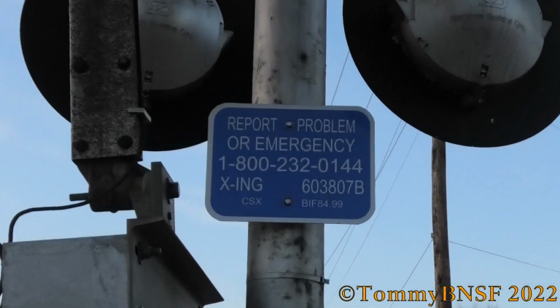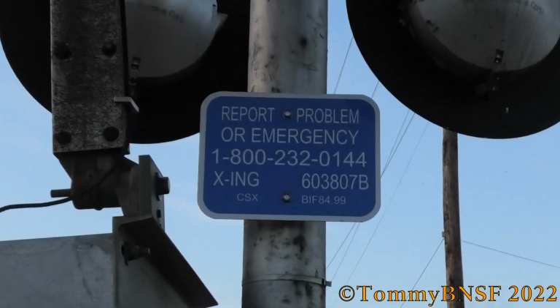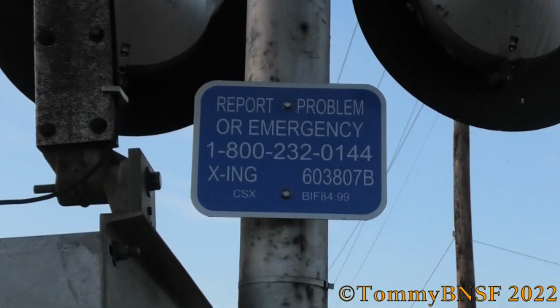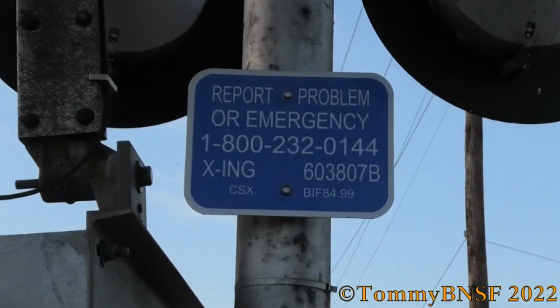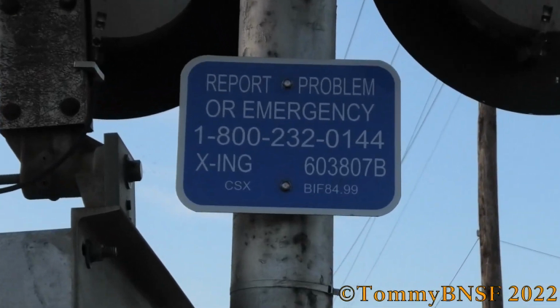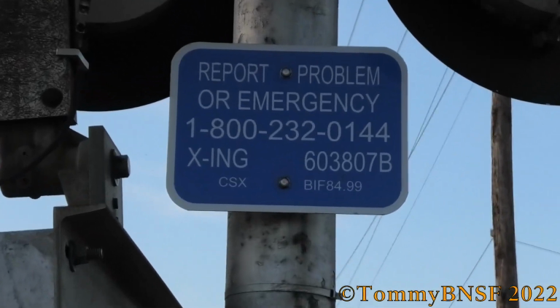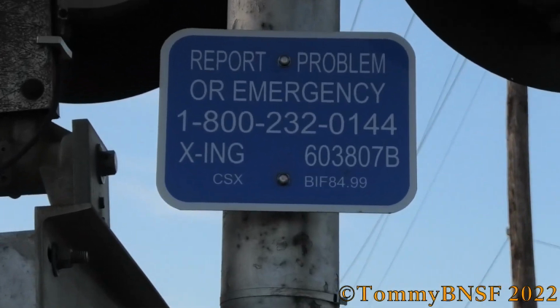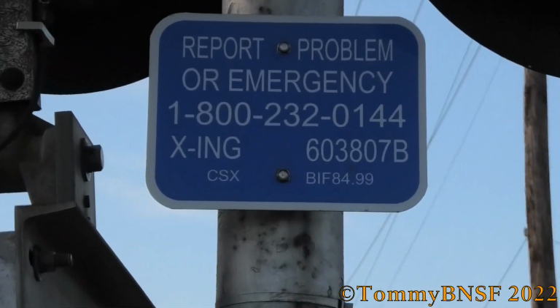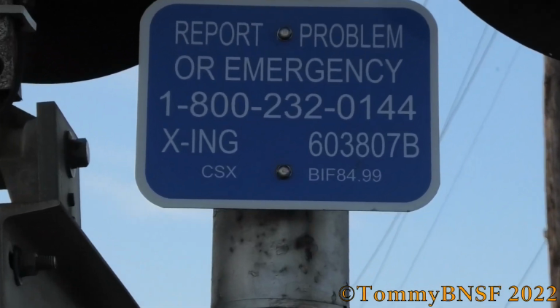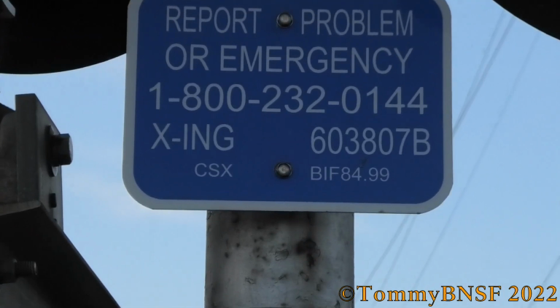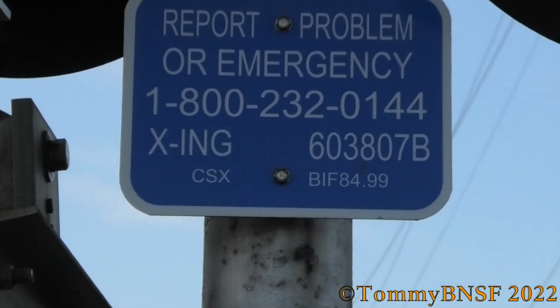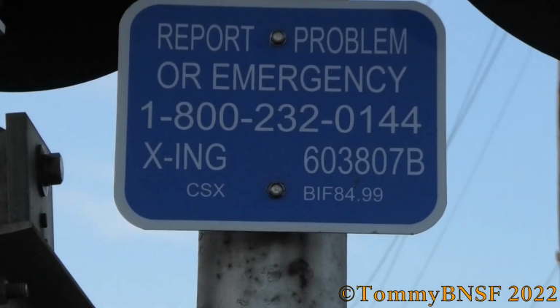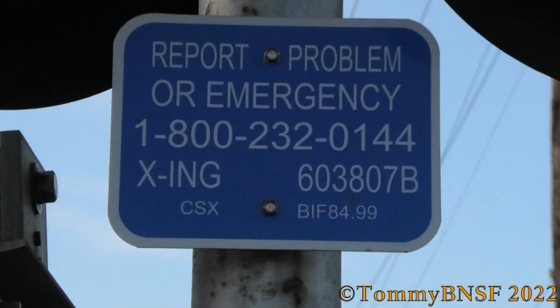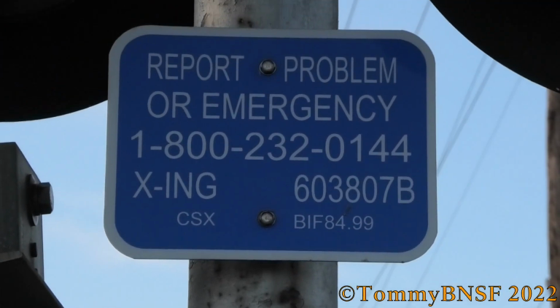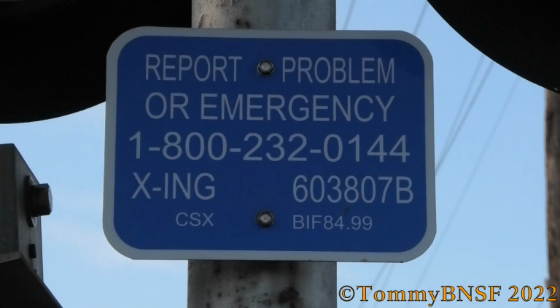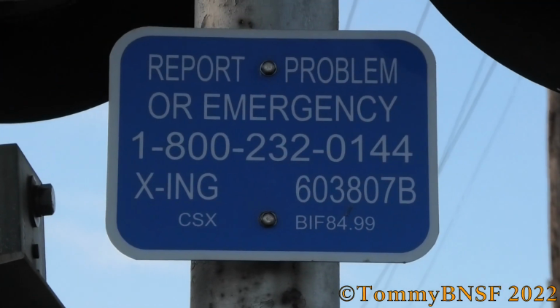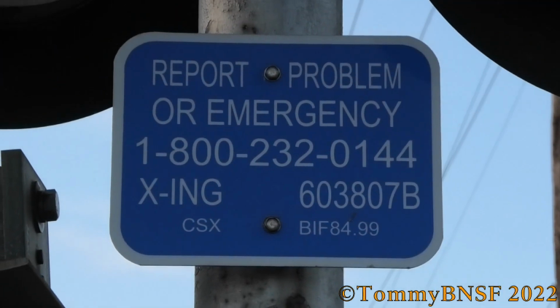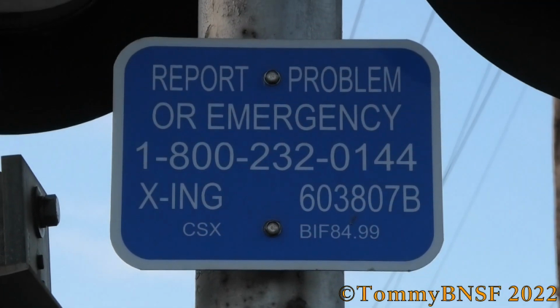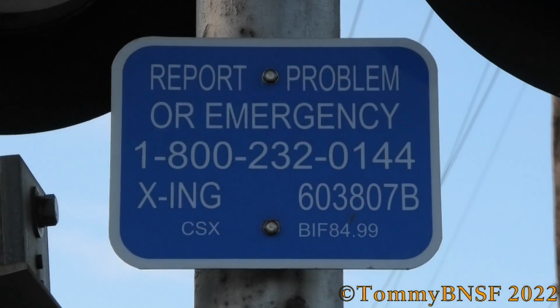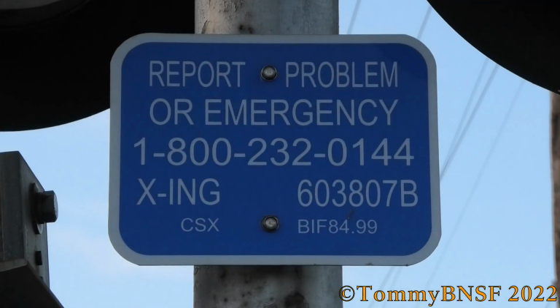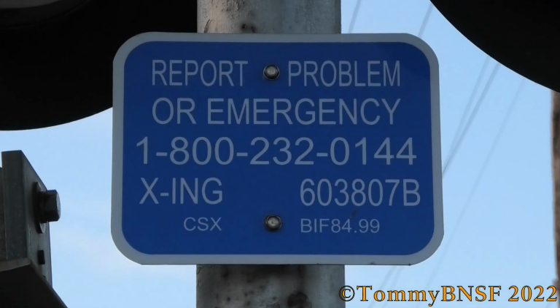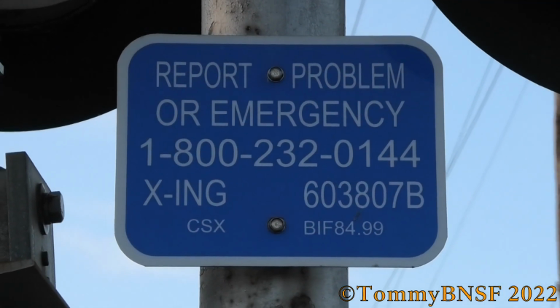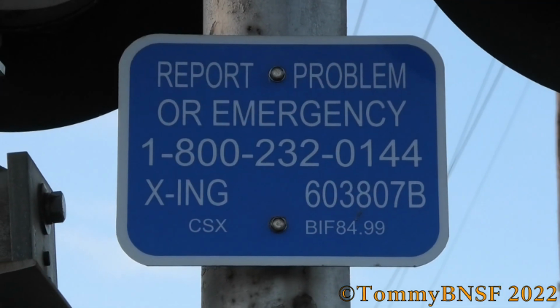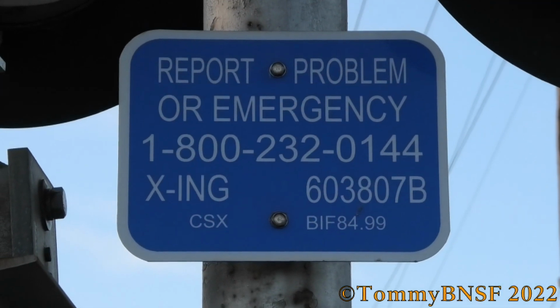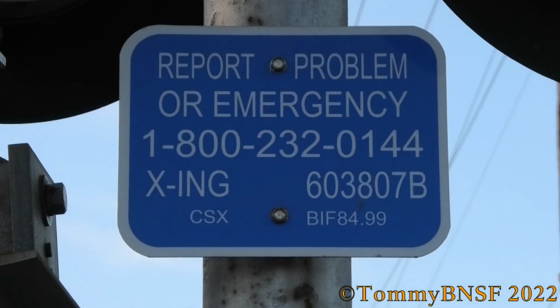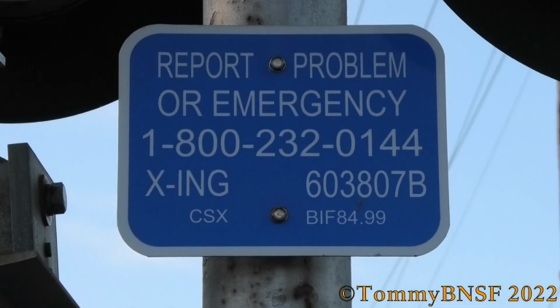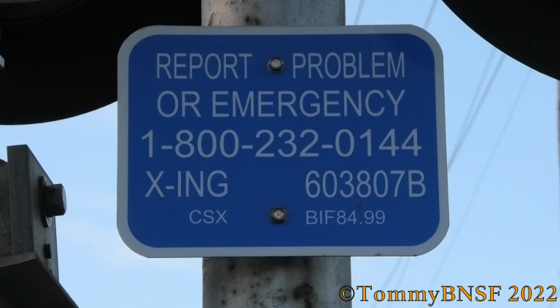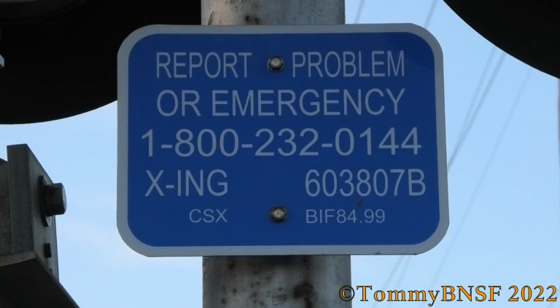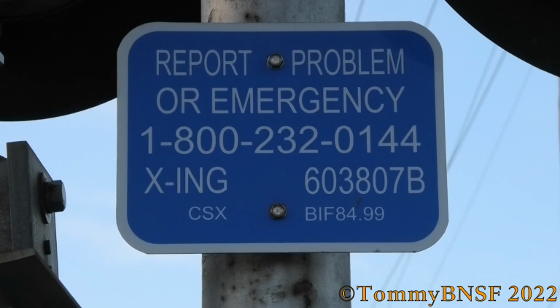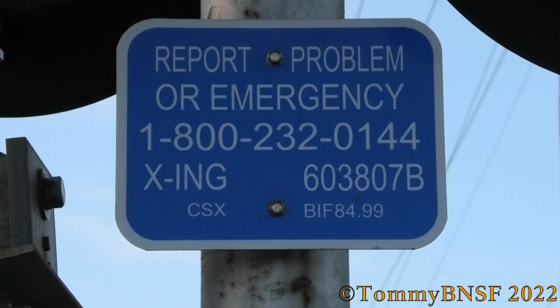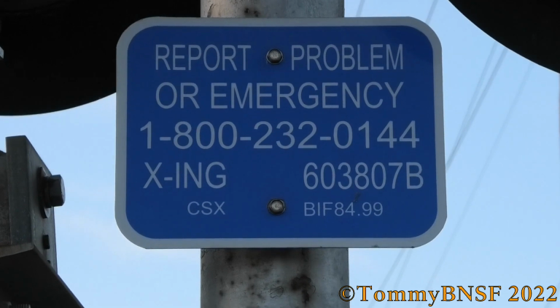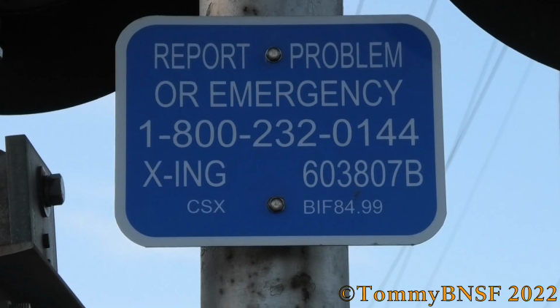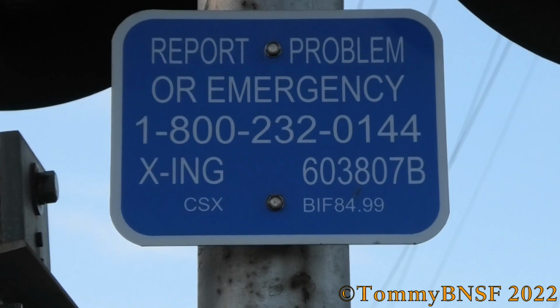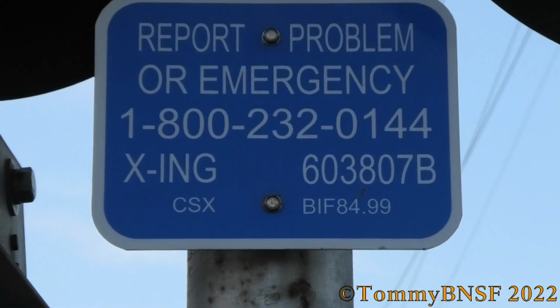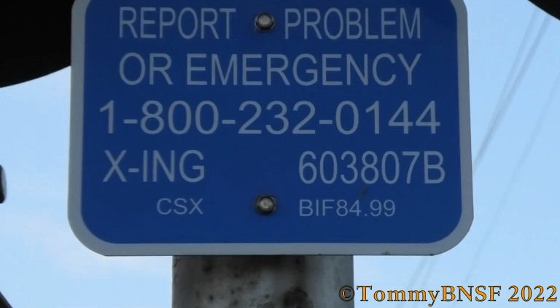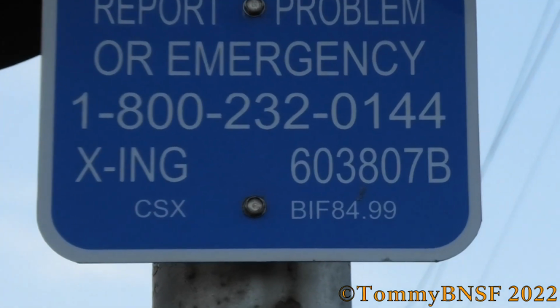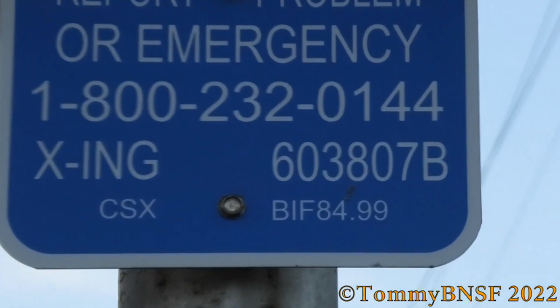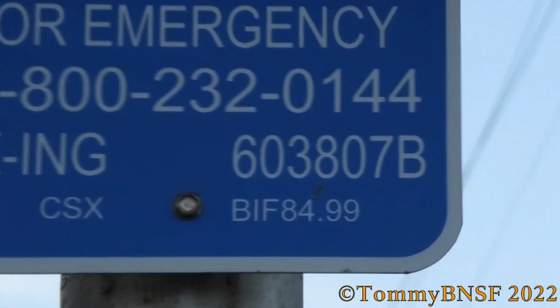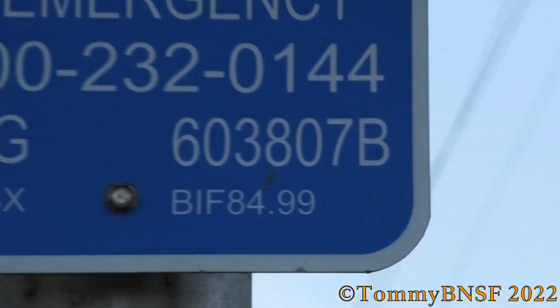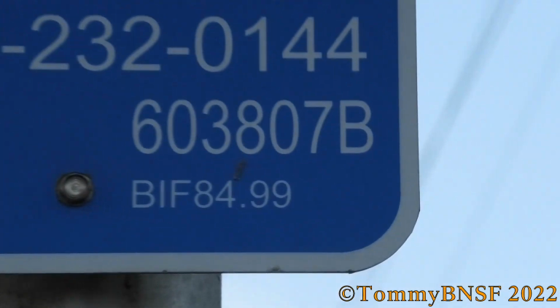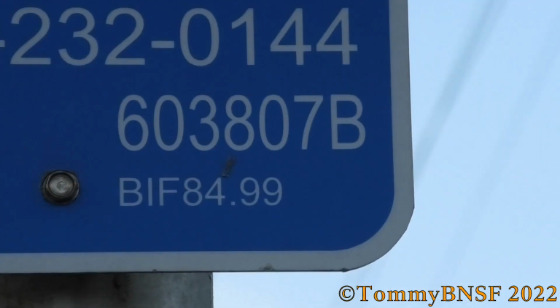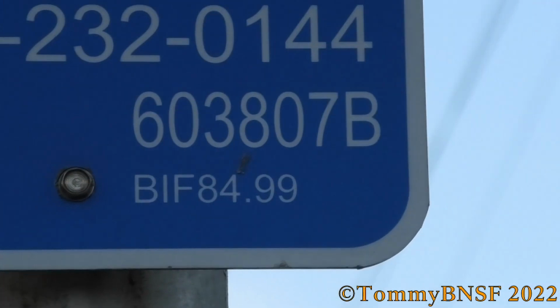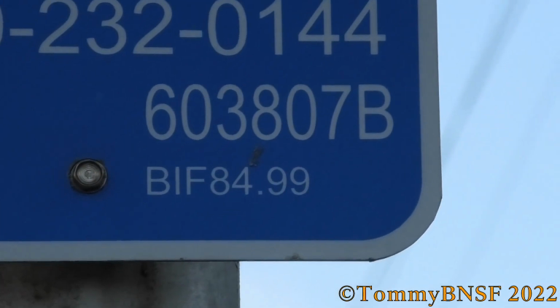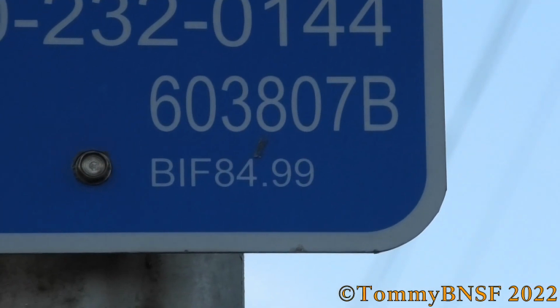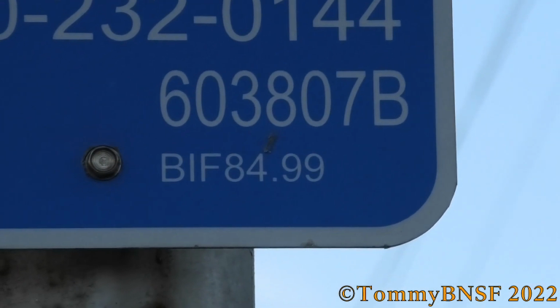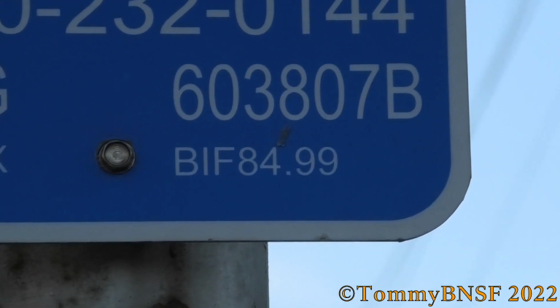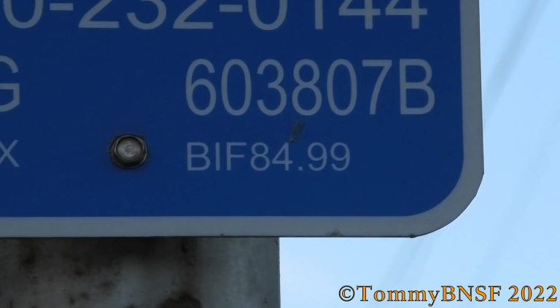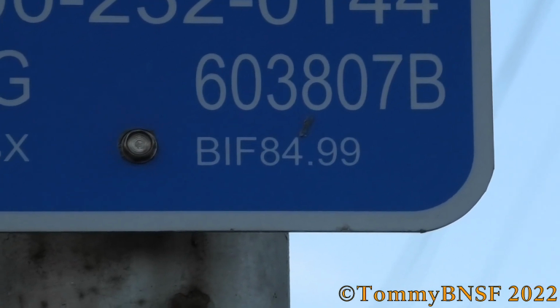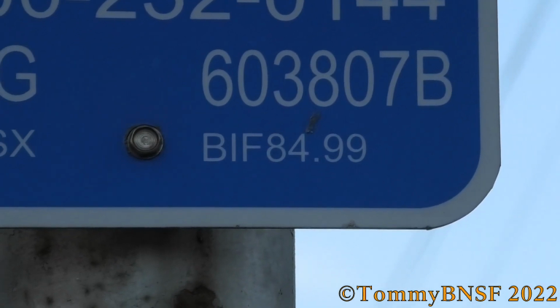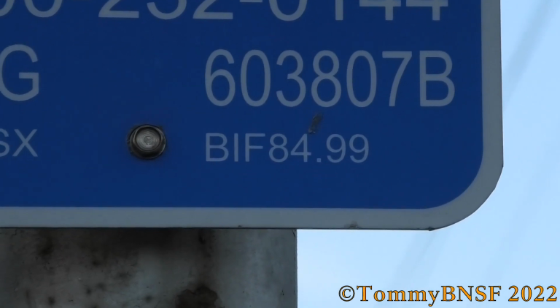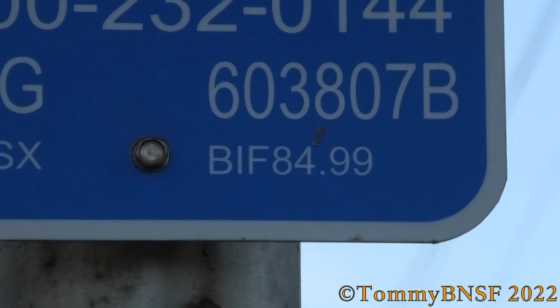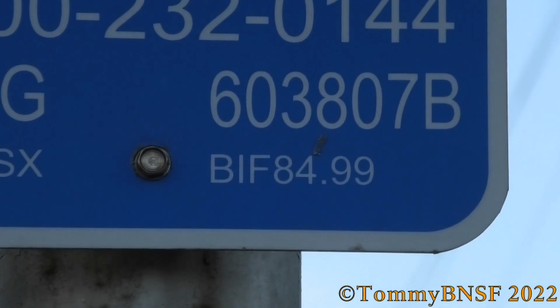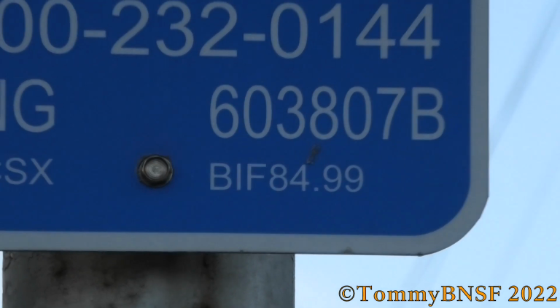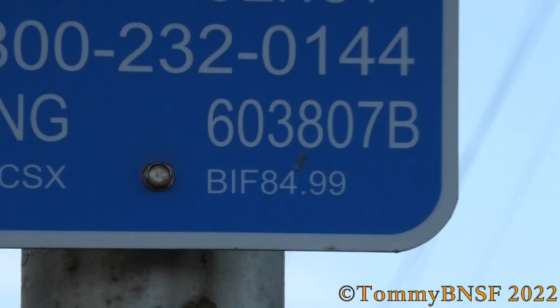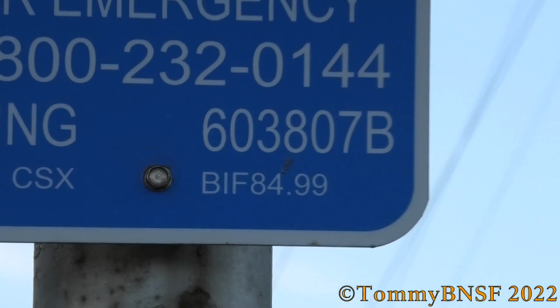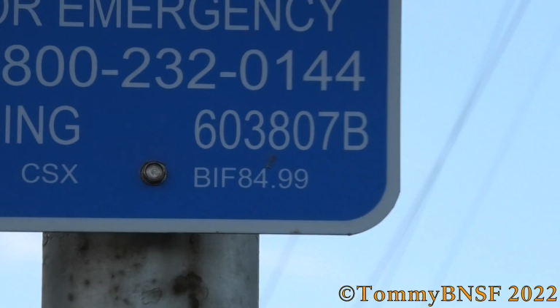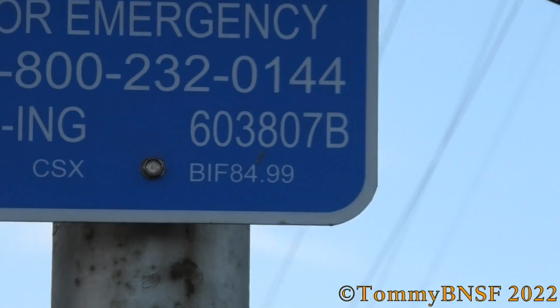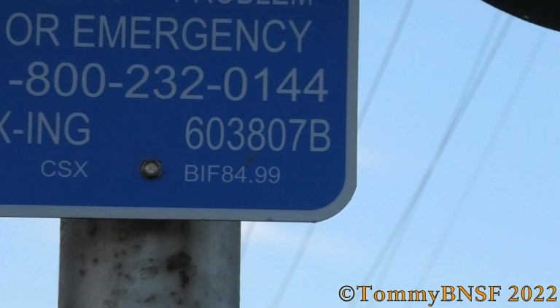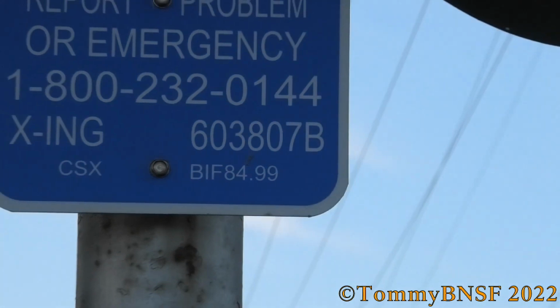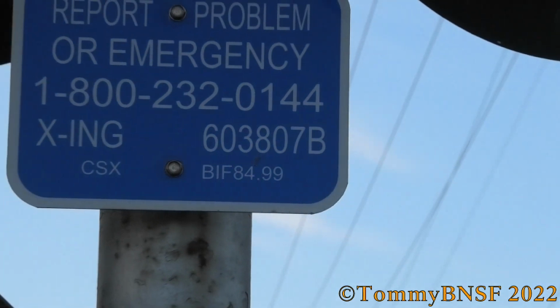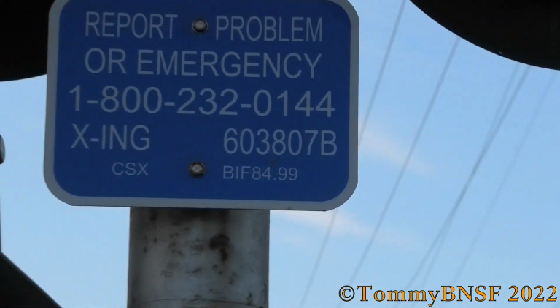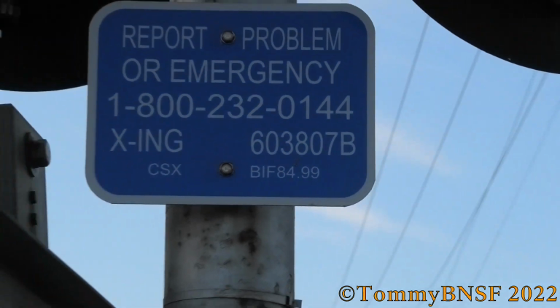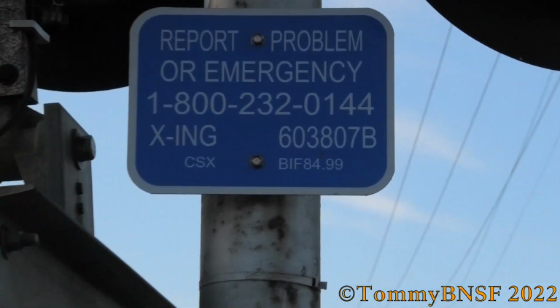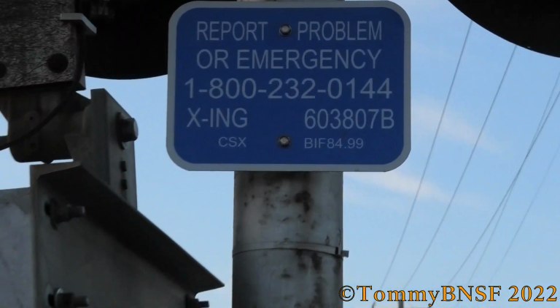Here's the dot tag — dot number 603807B. Mile post 84.99. Good number.